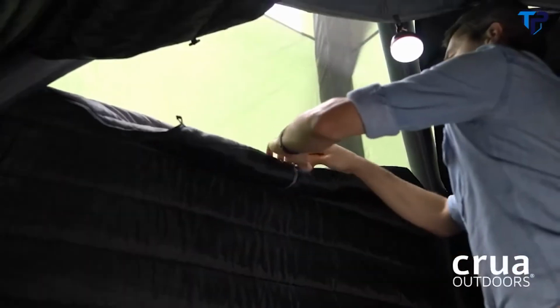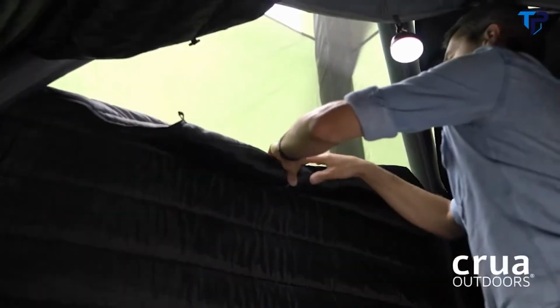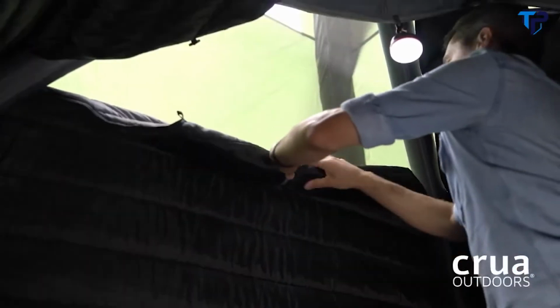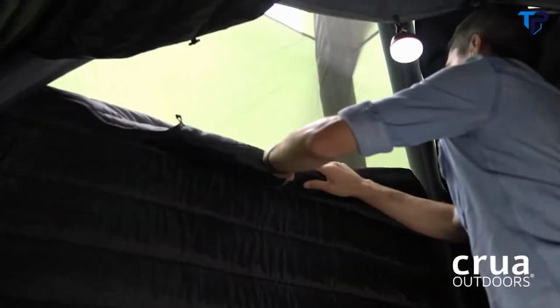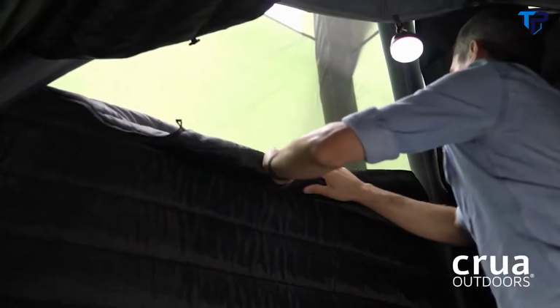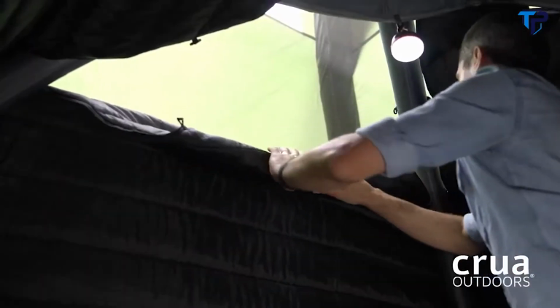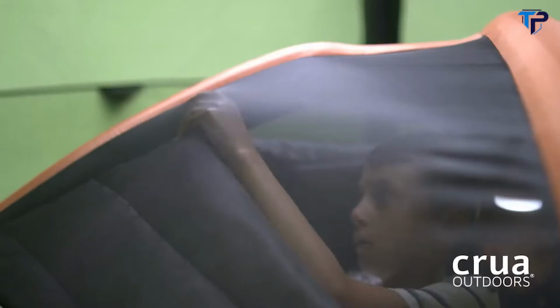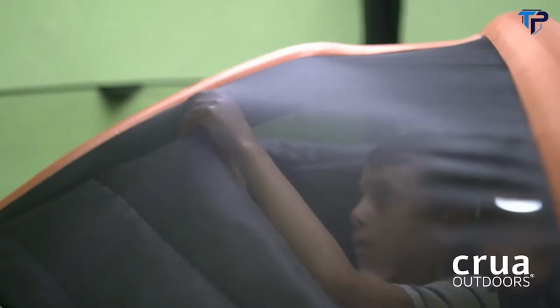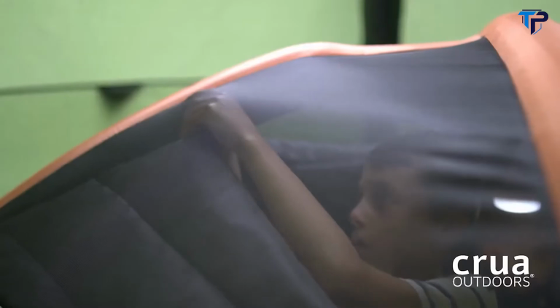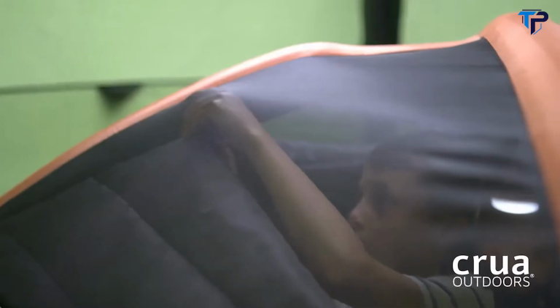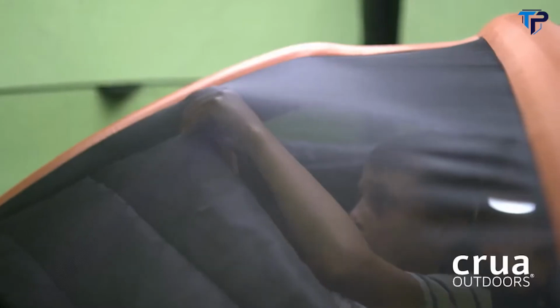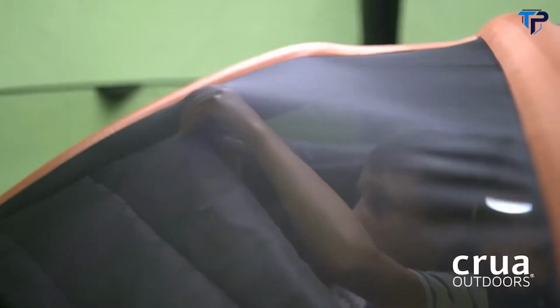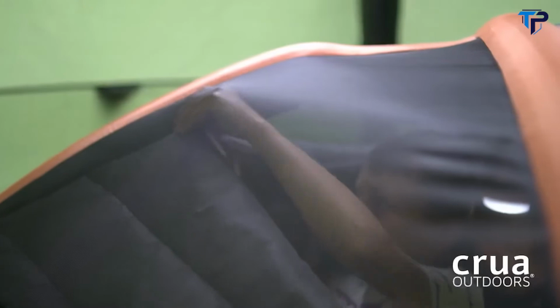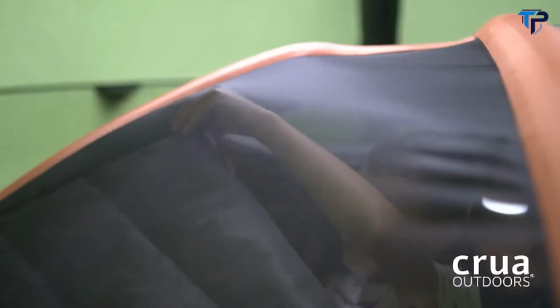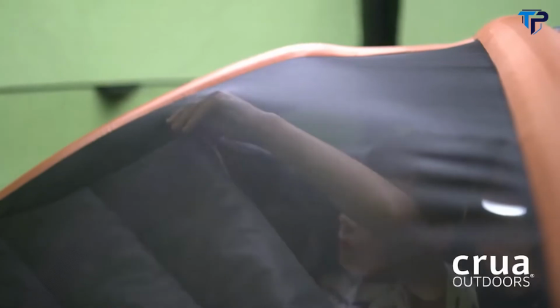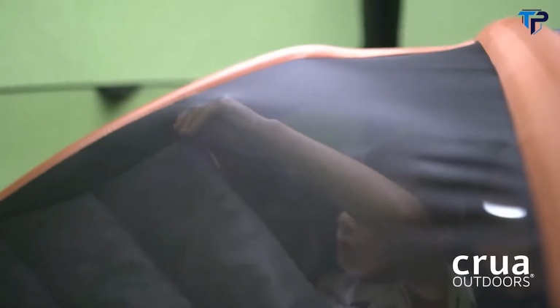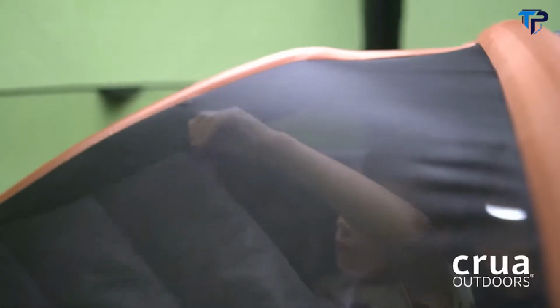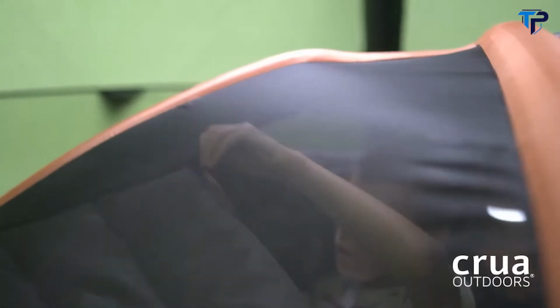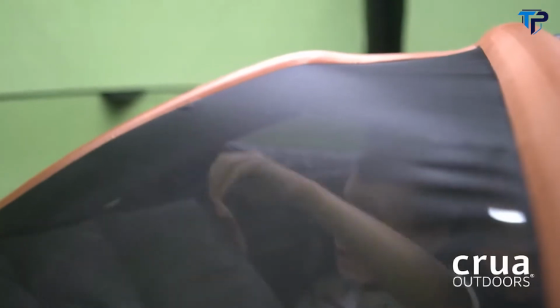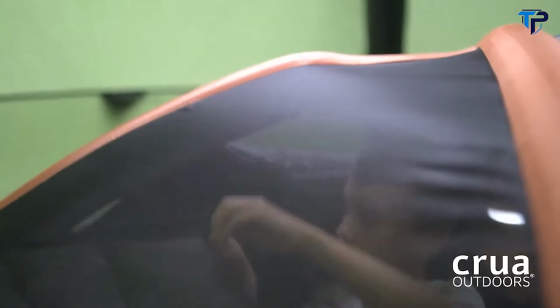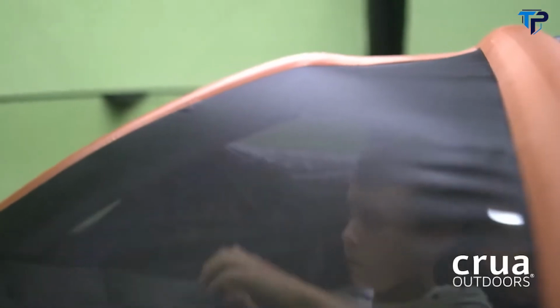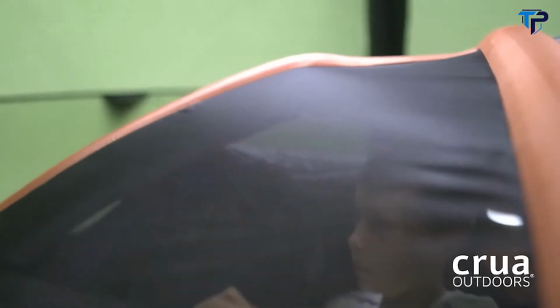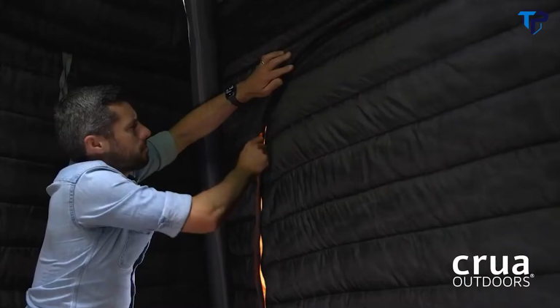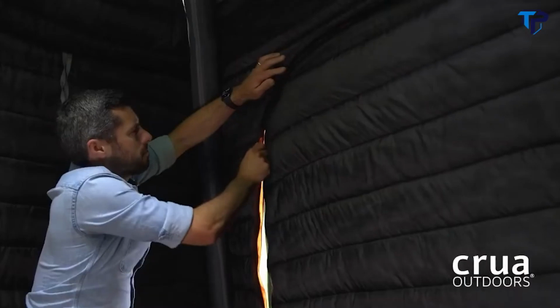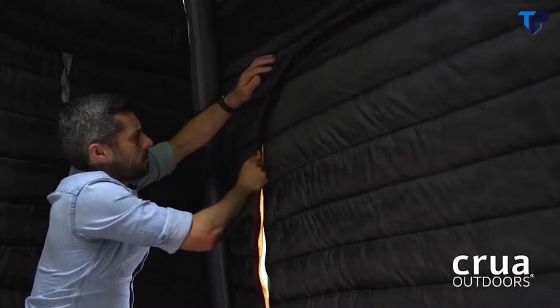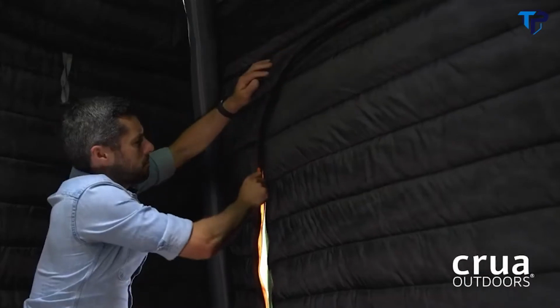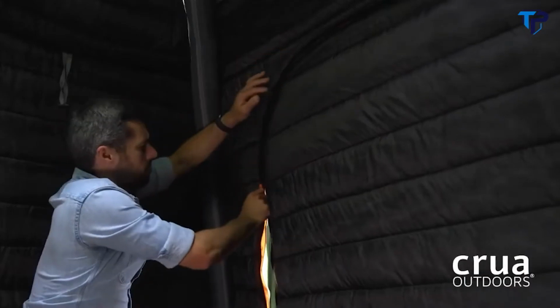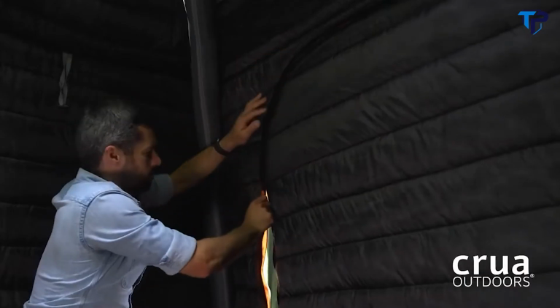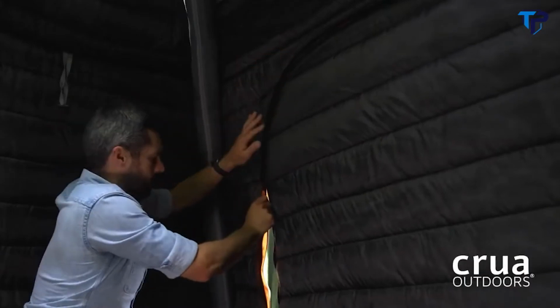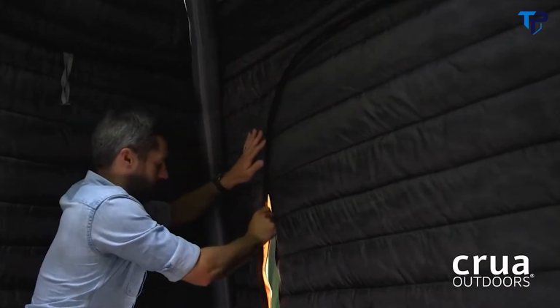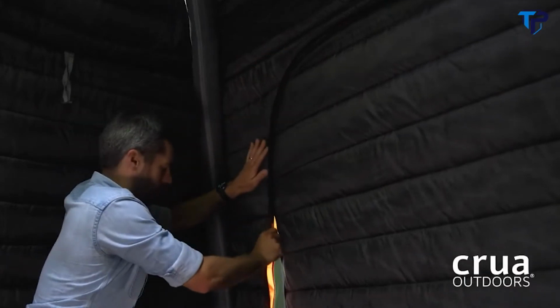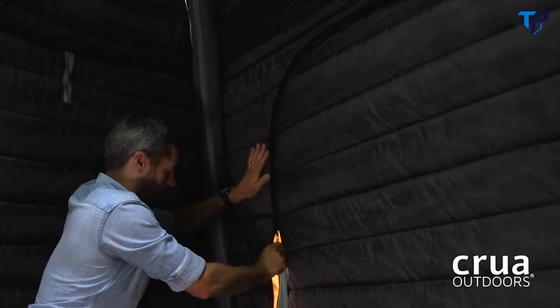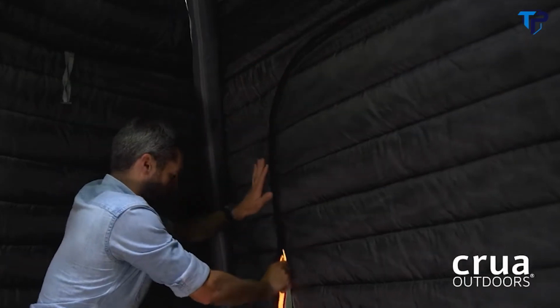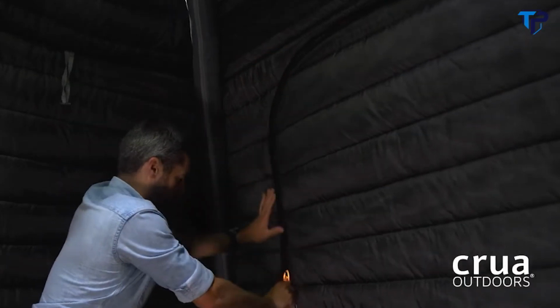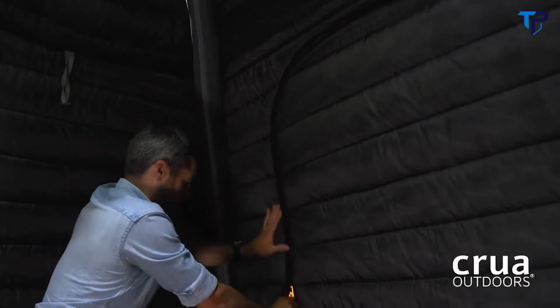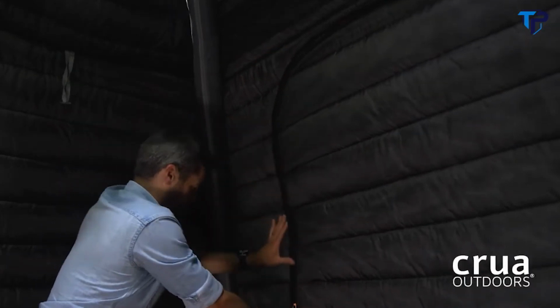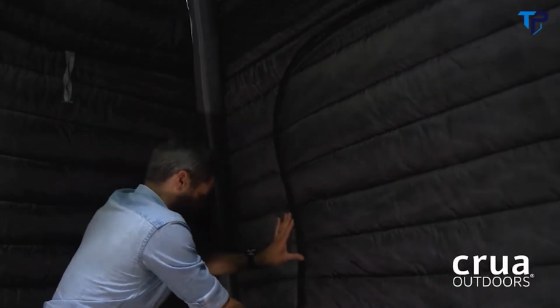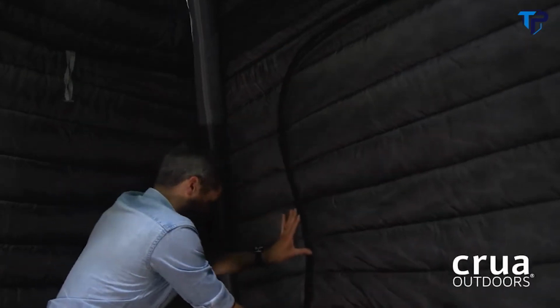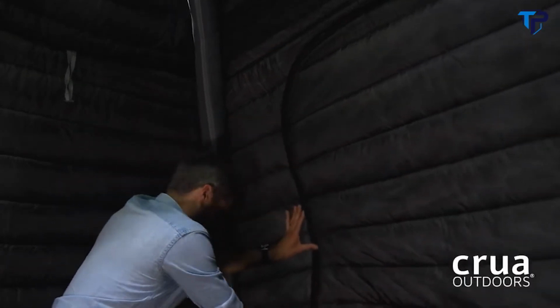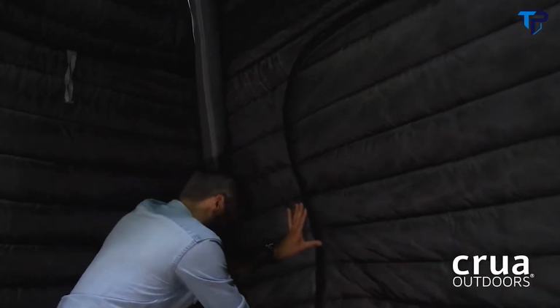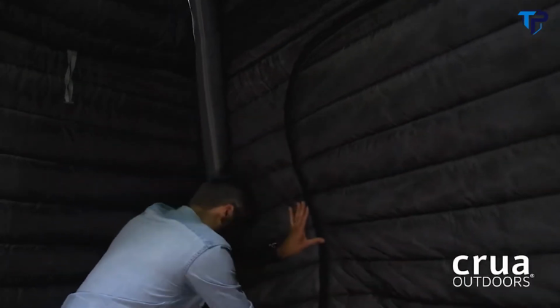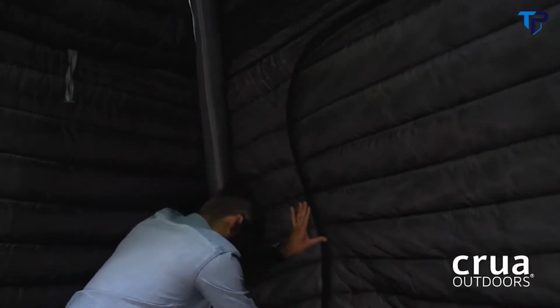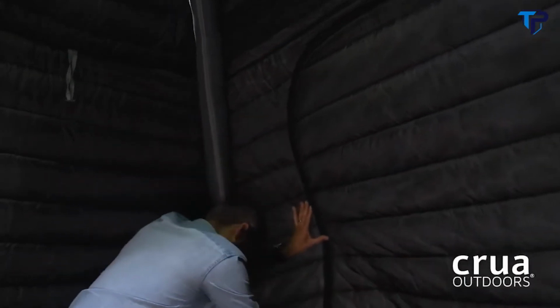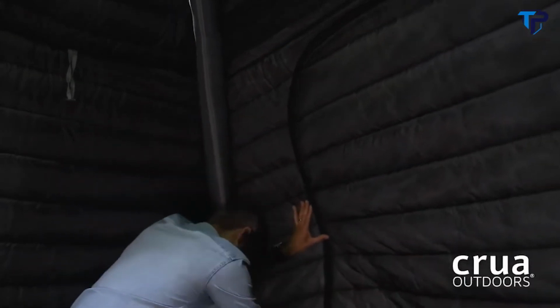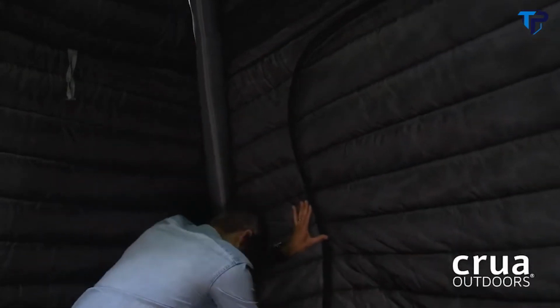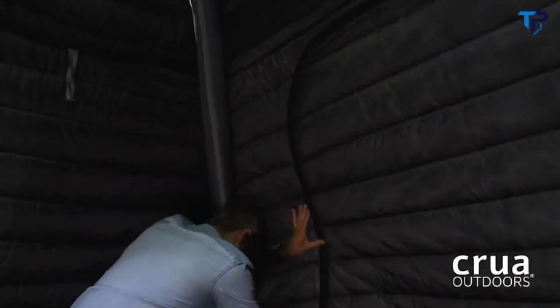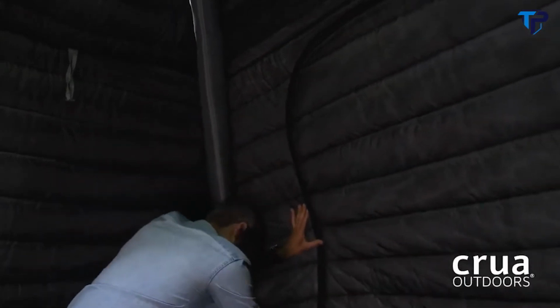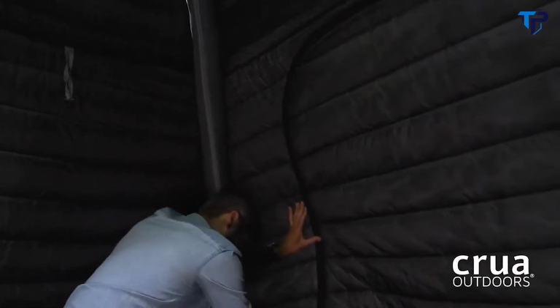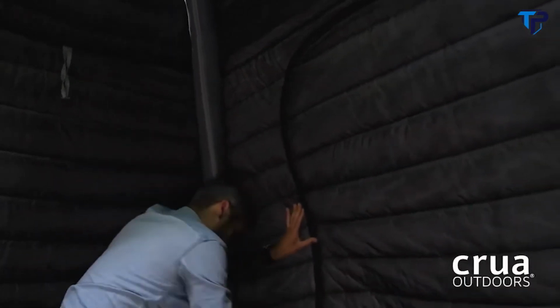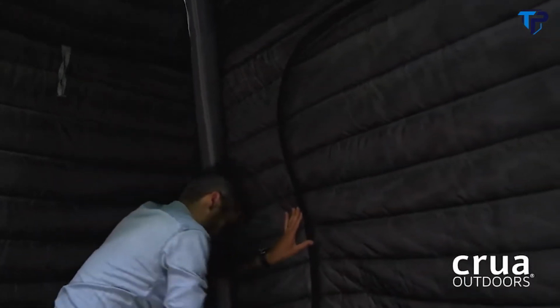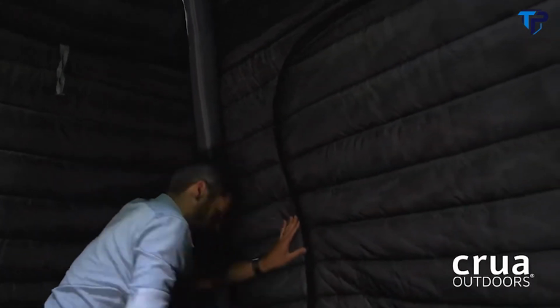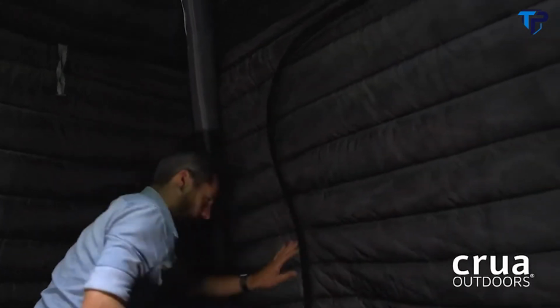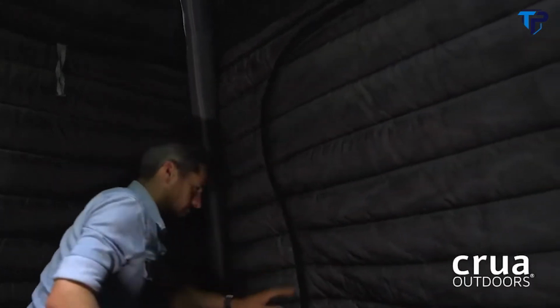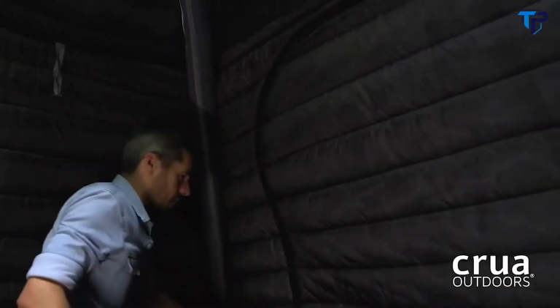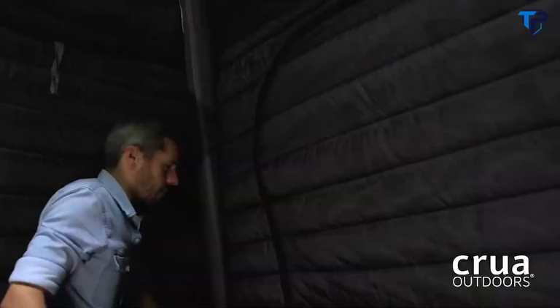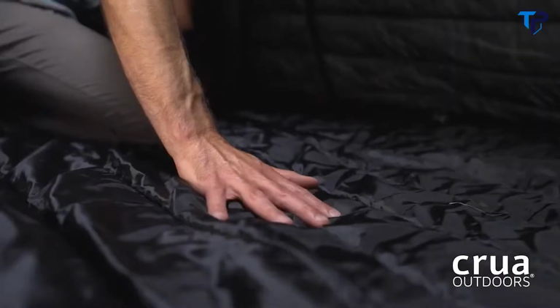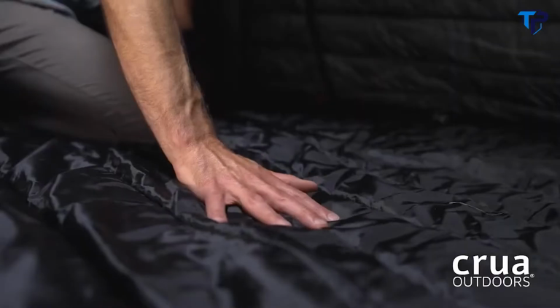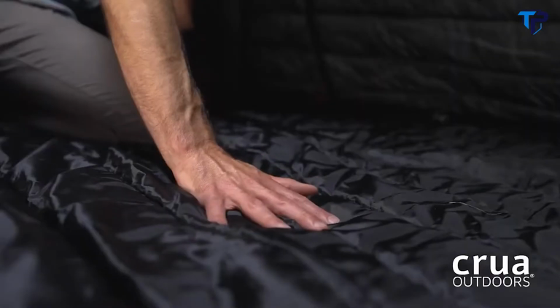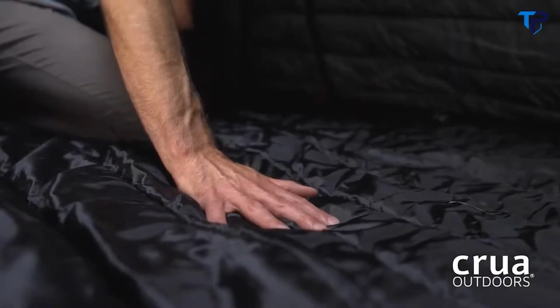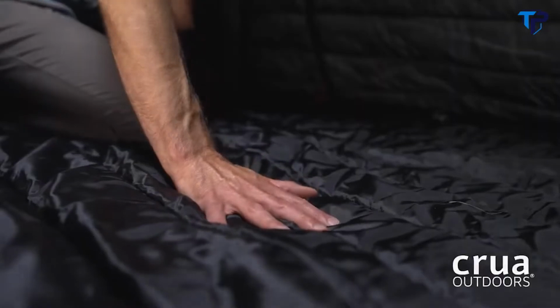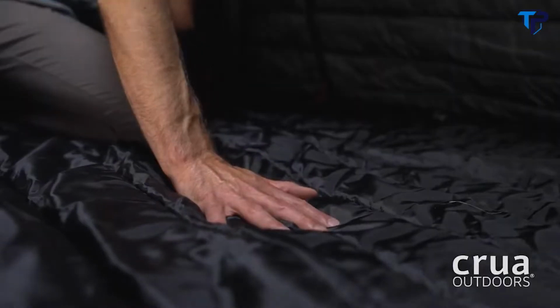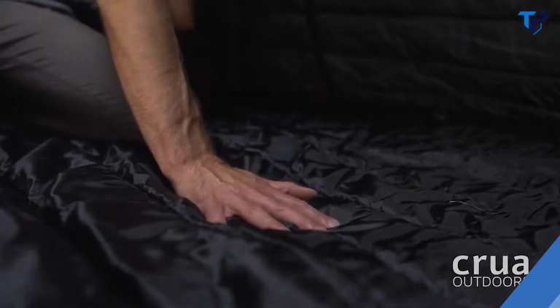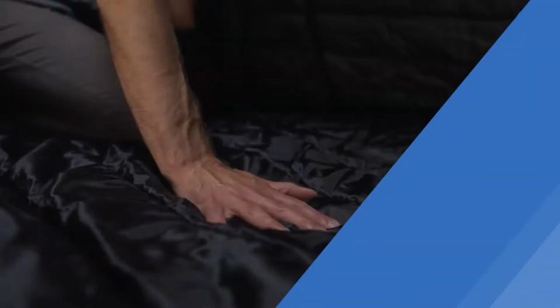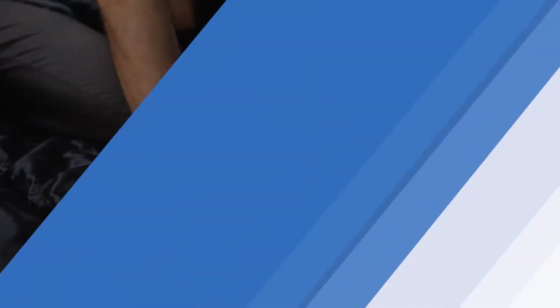The insulation has the added benefit of dampening outside sounds and blocking out light so the entire family can sleep easy.